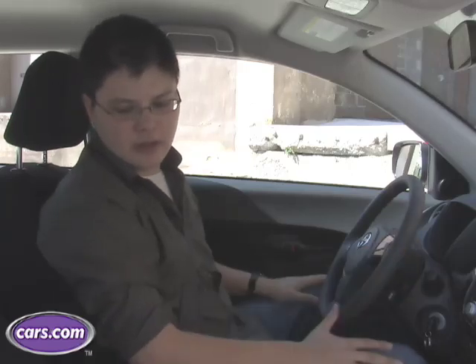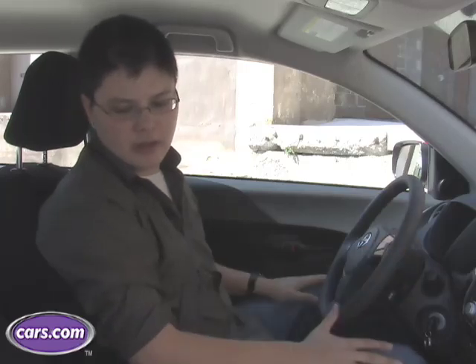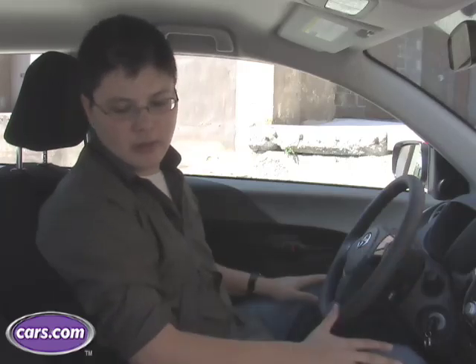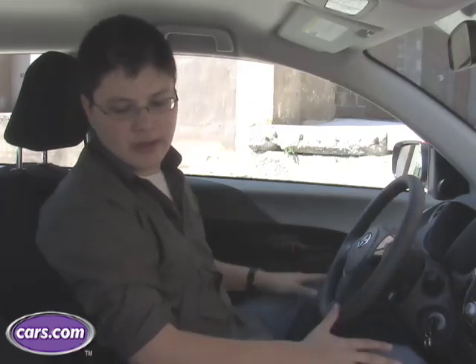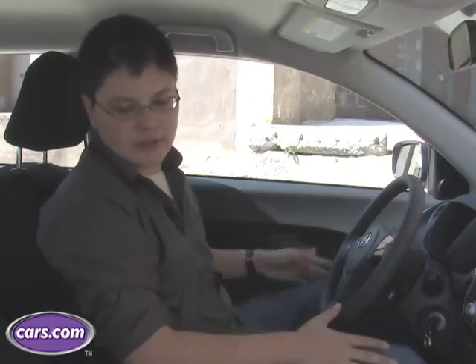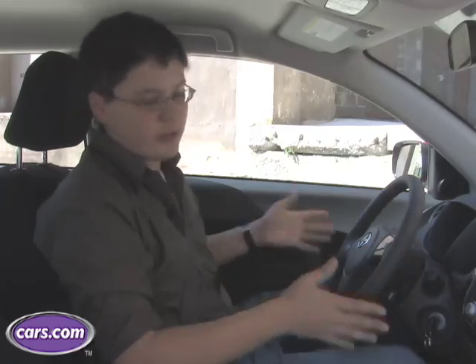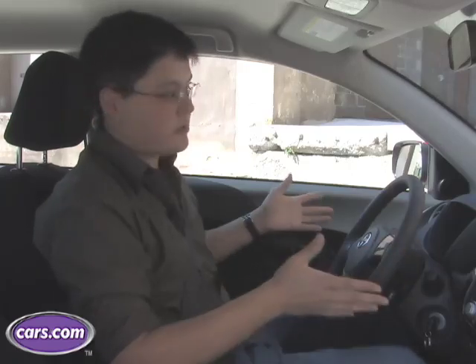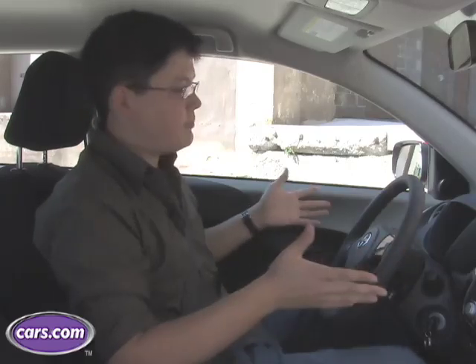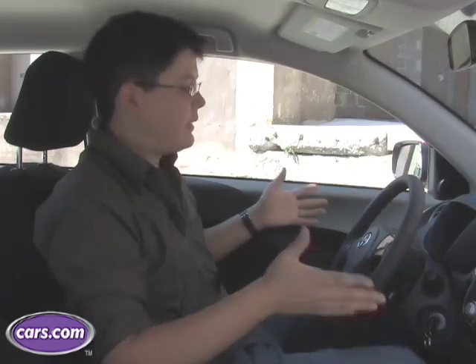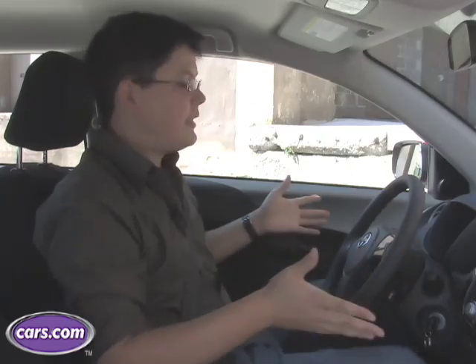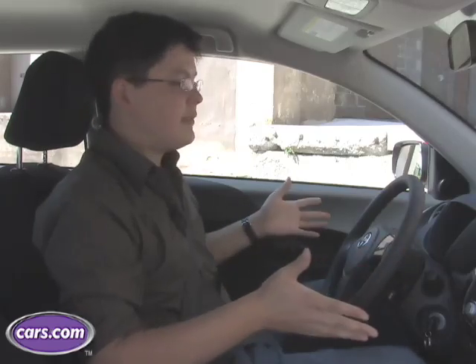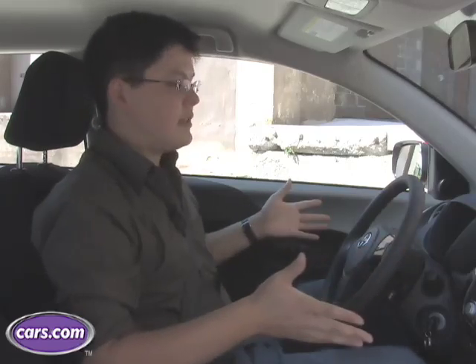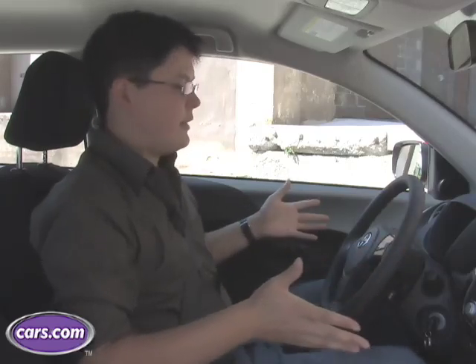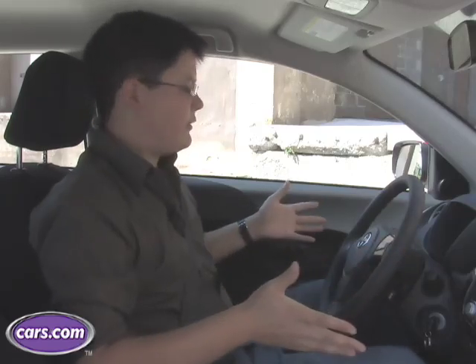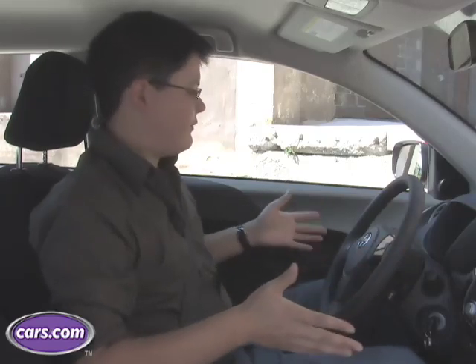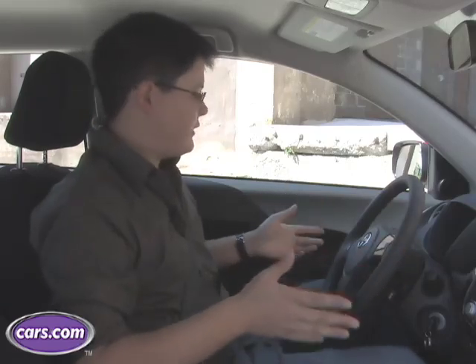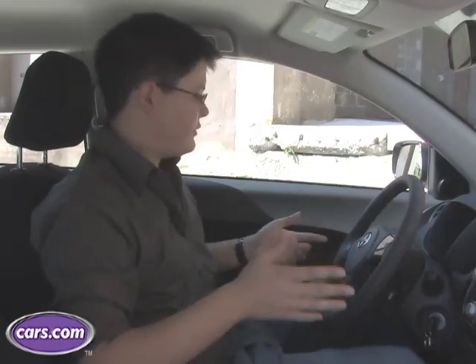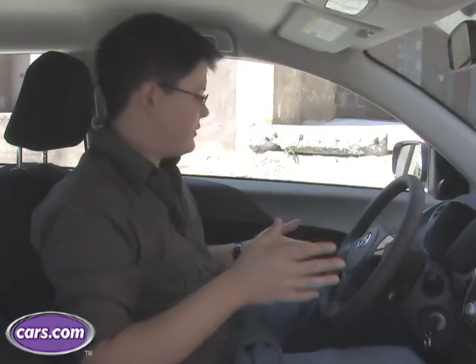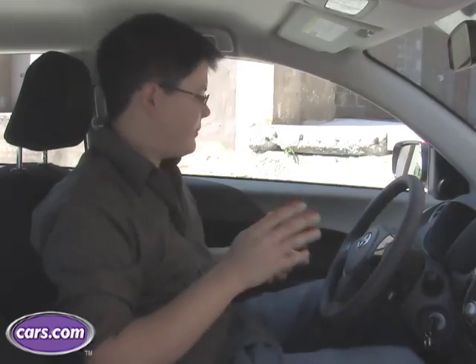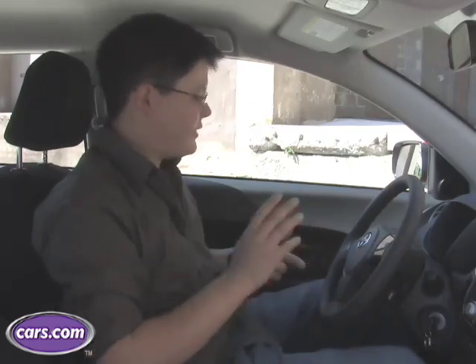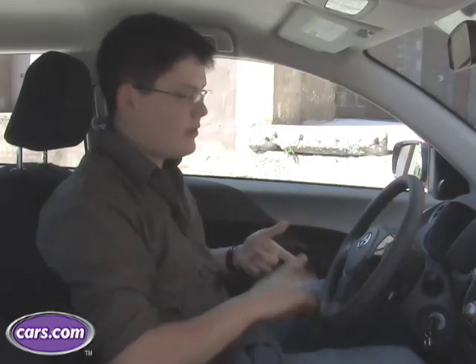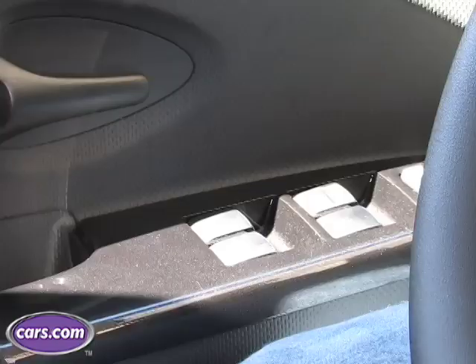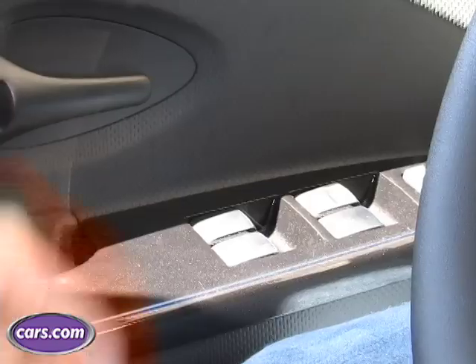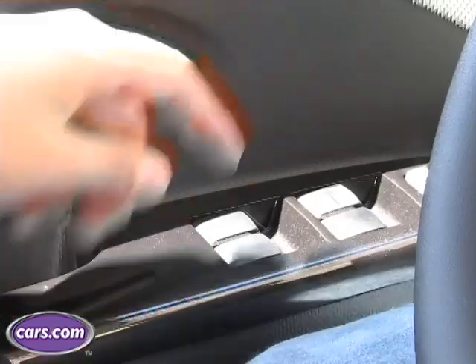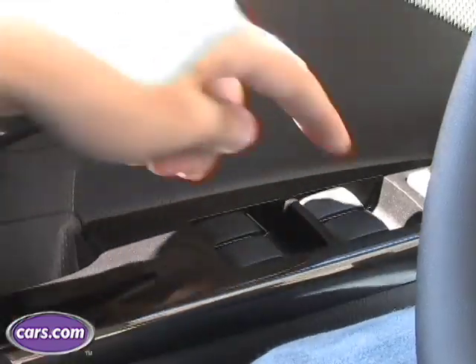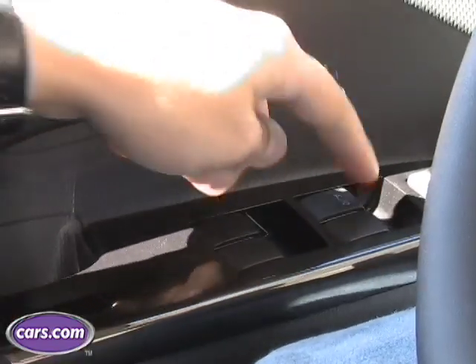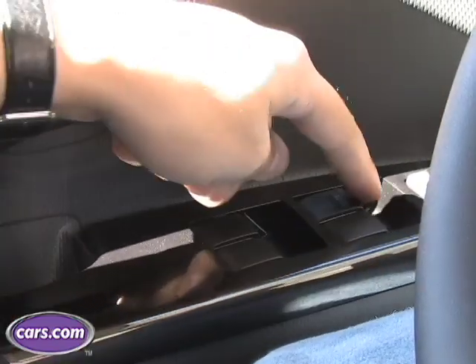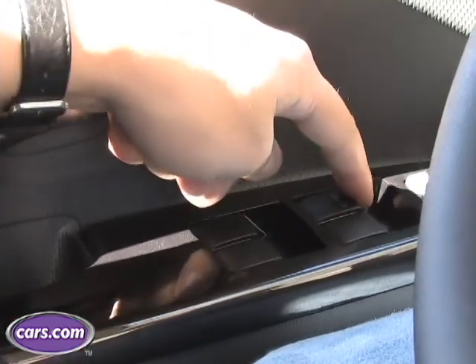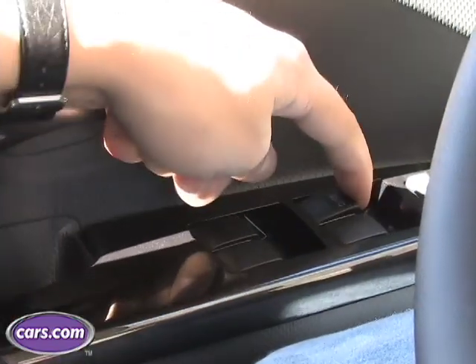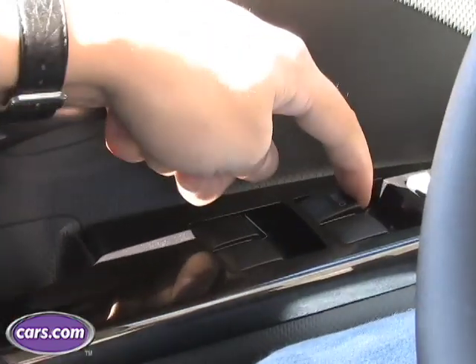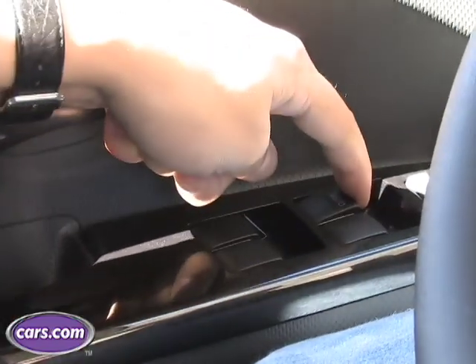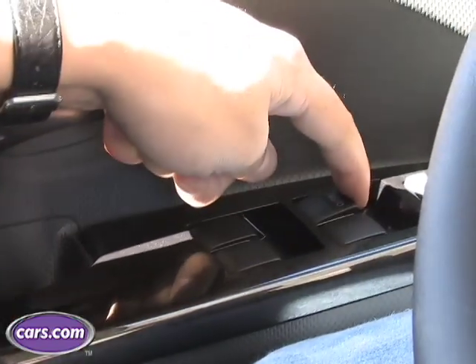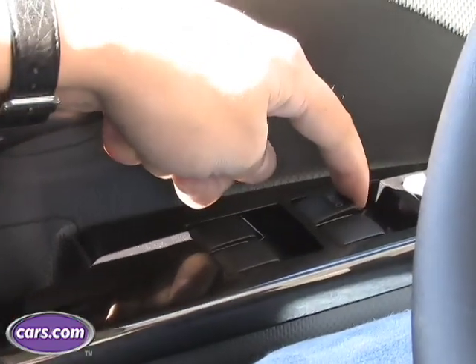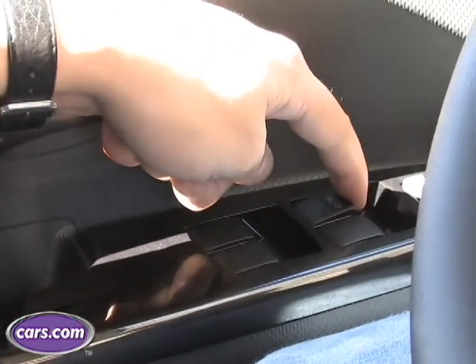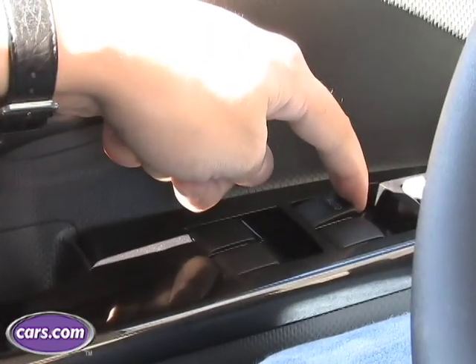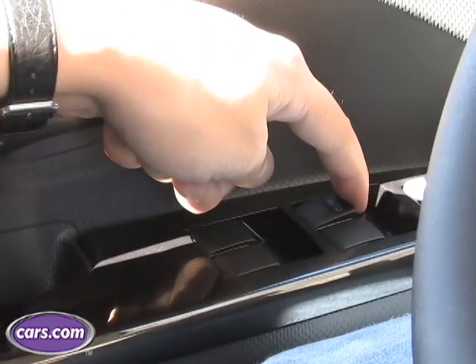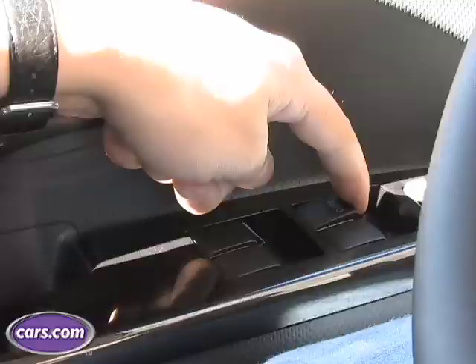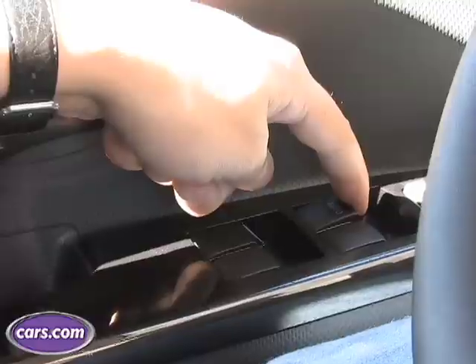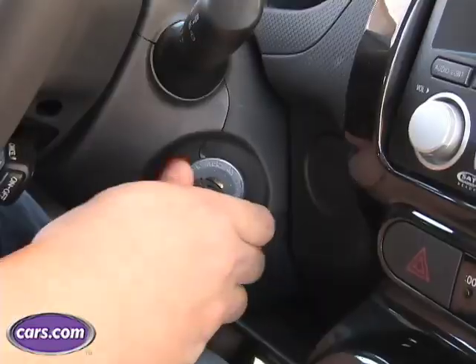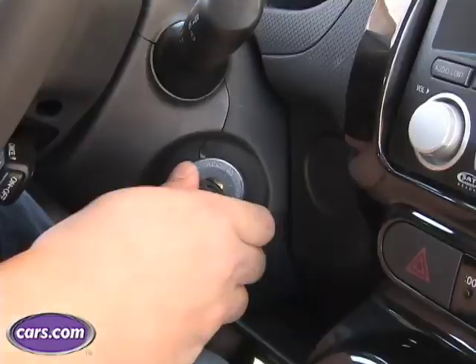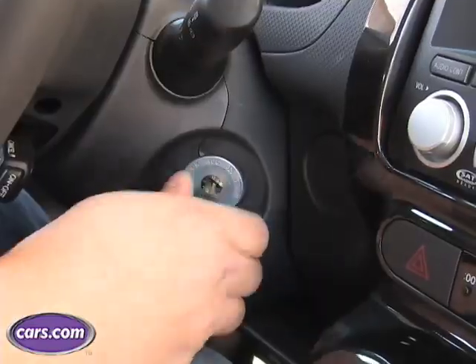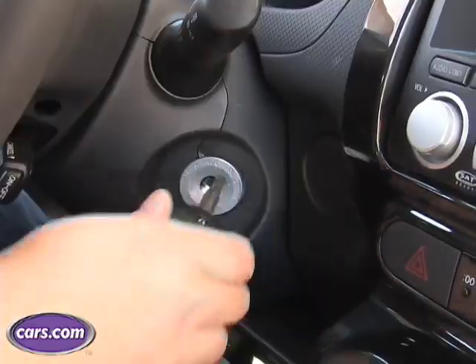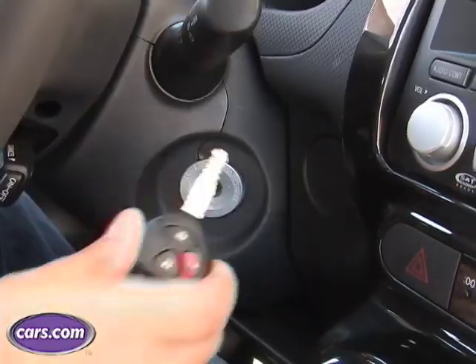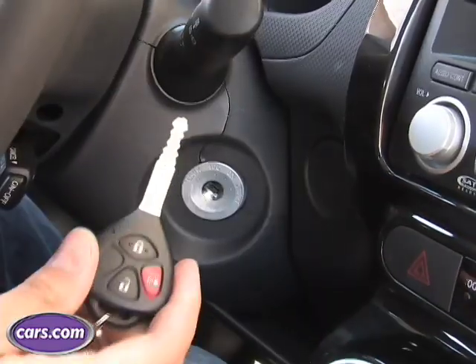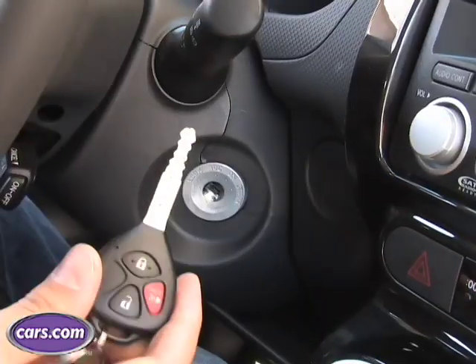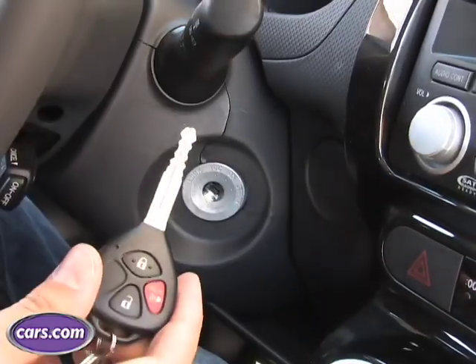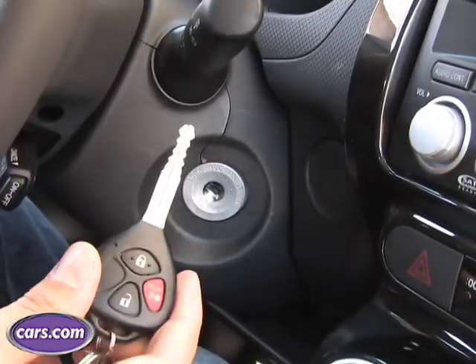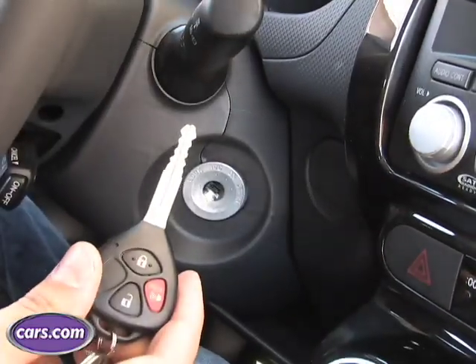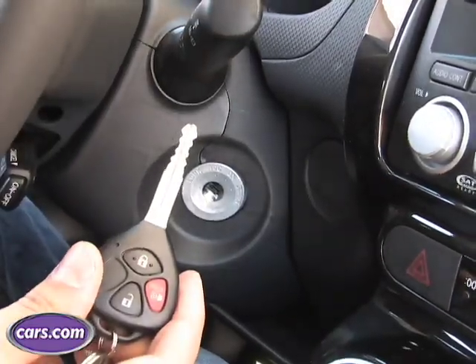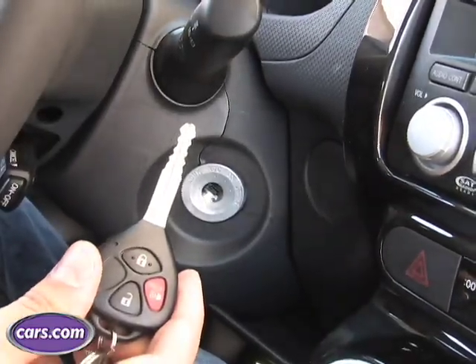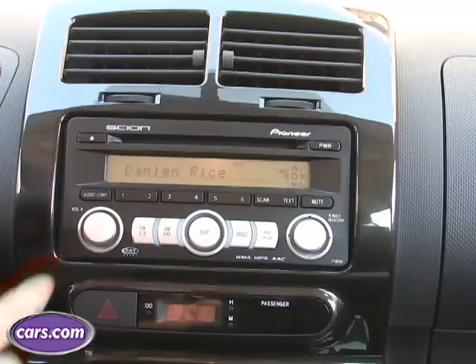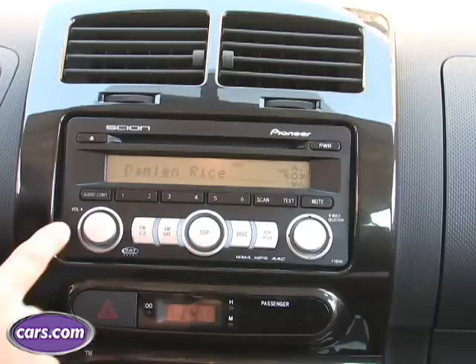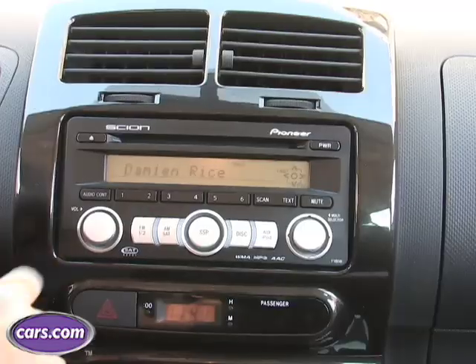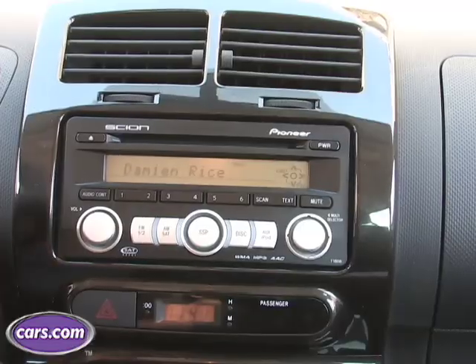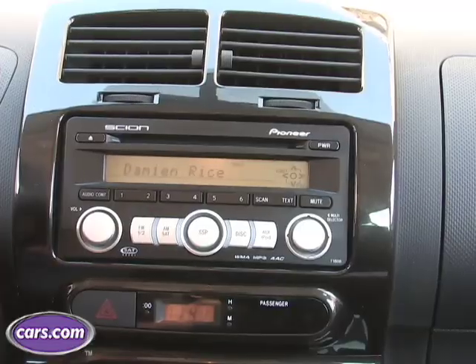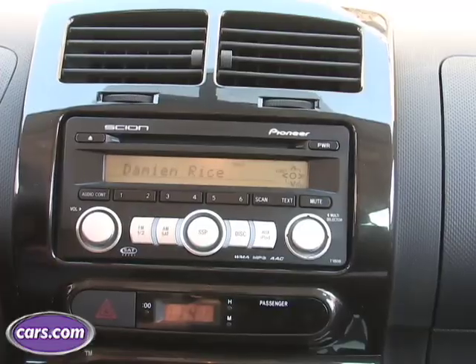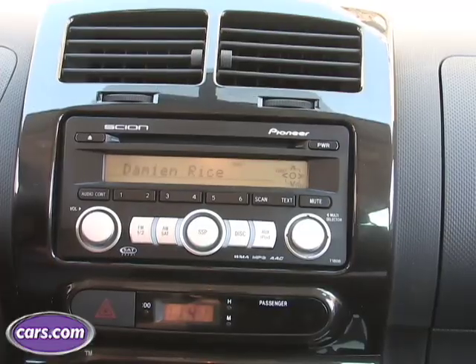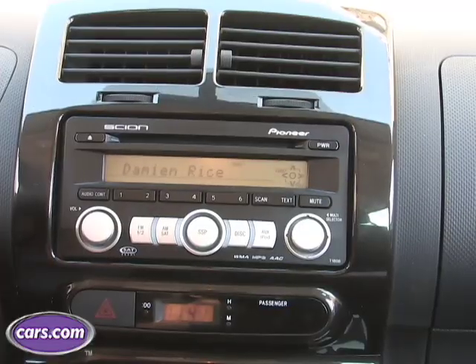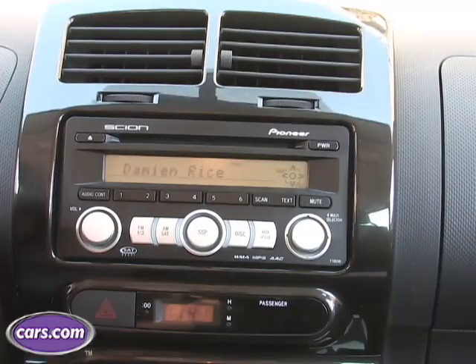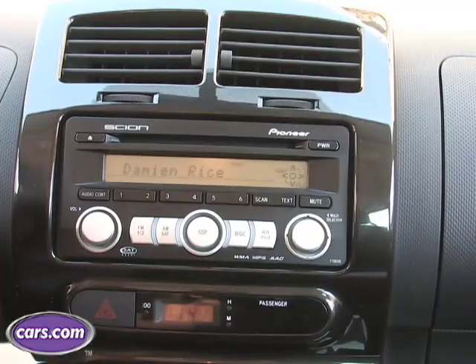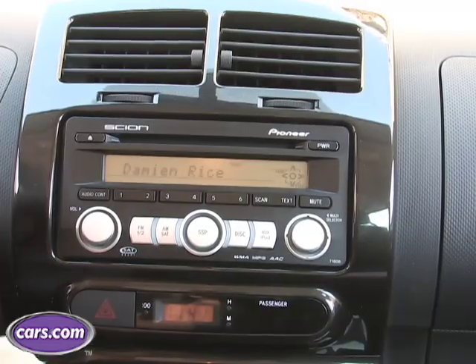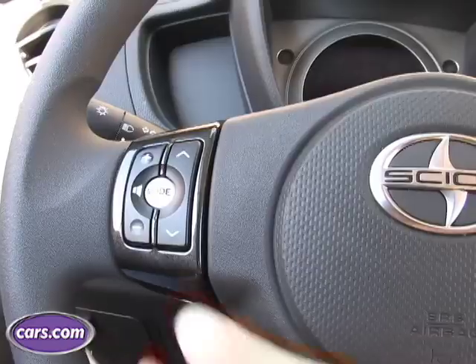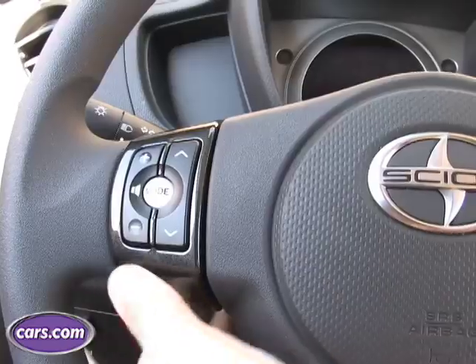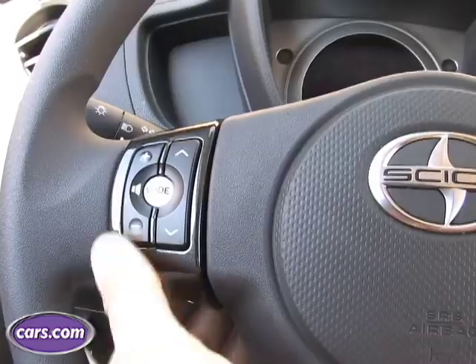Otherwise there's plenty of standard features. You have standard power windows, remote keyless entry, a CD player, and even steering wheel audio controls.